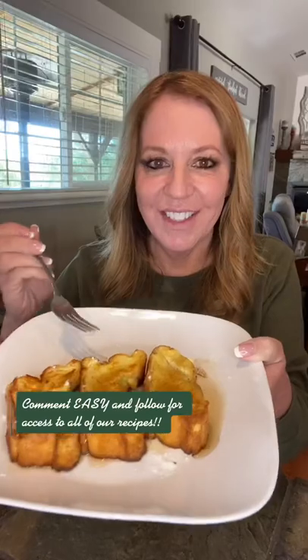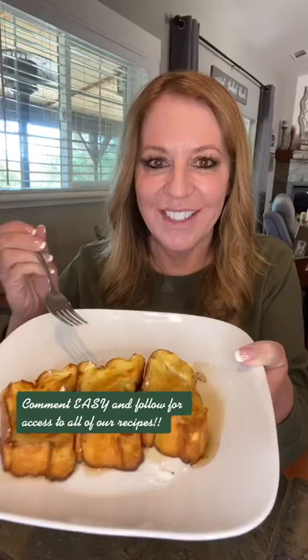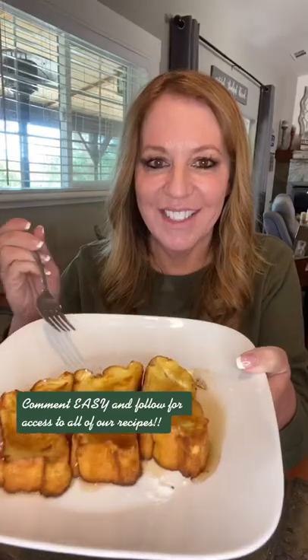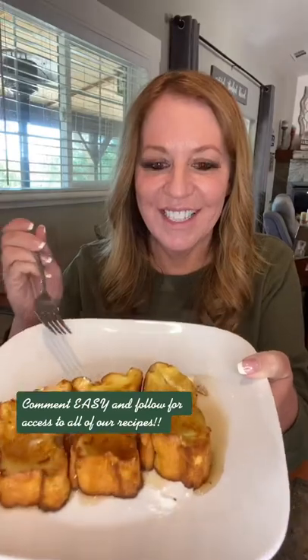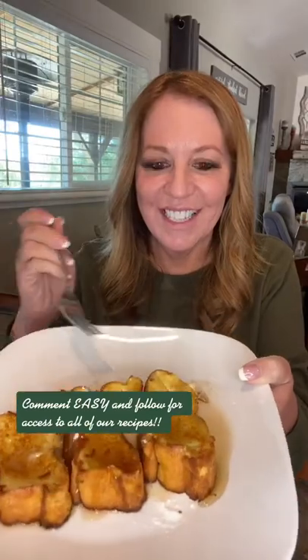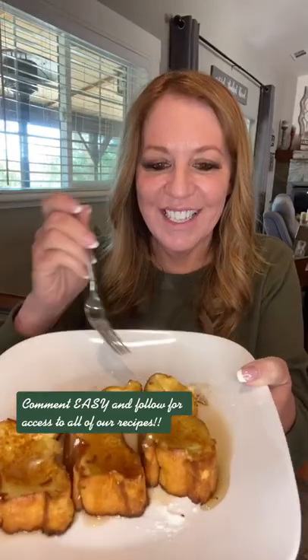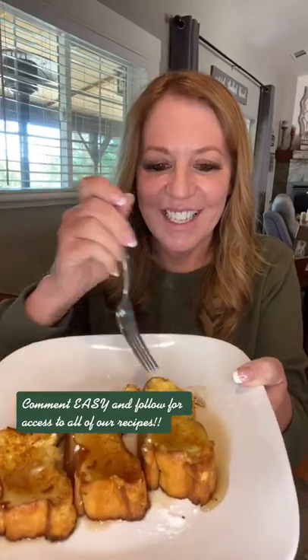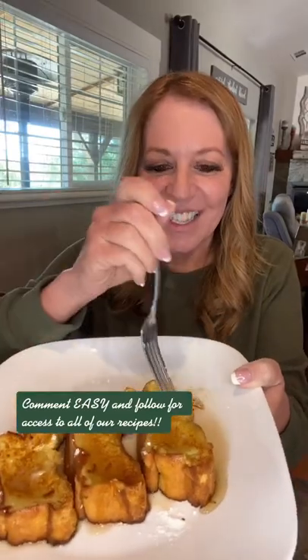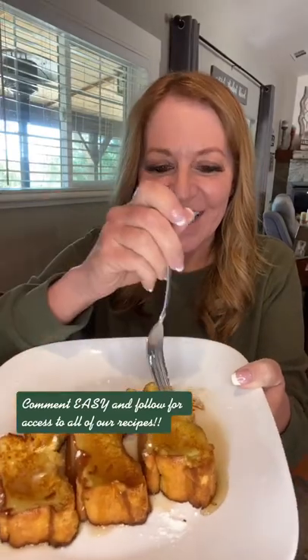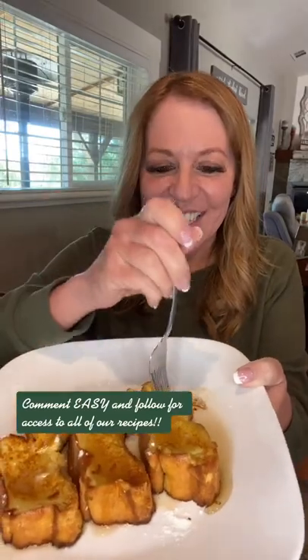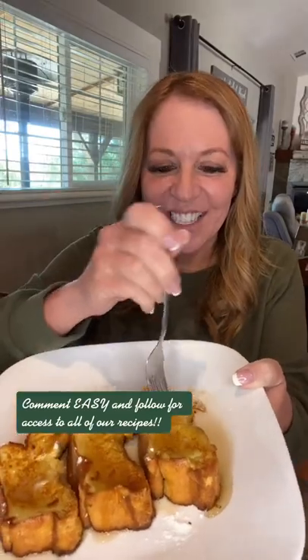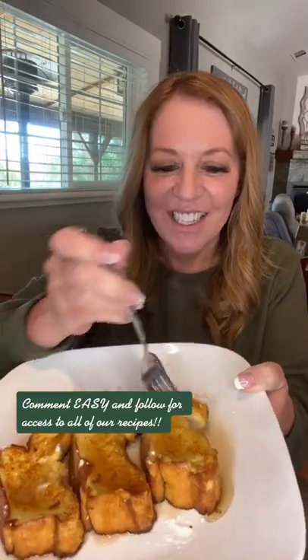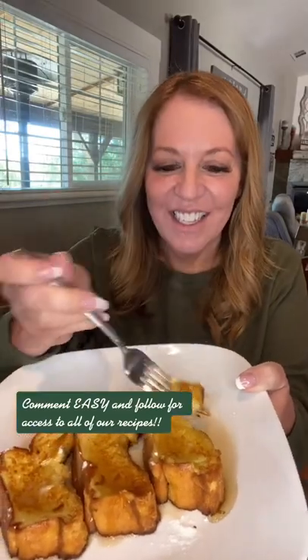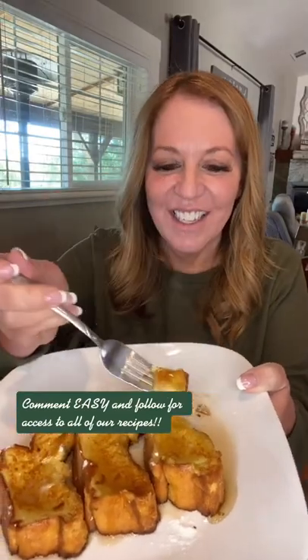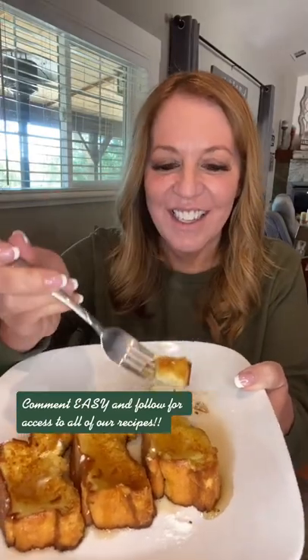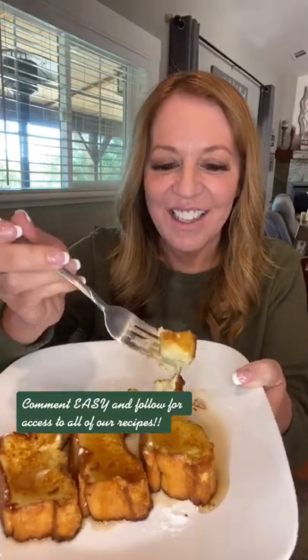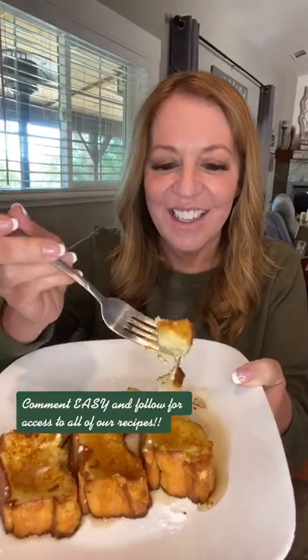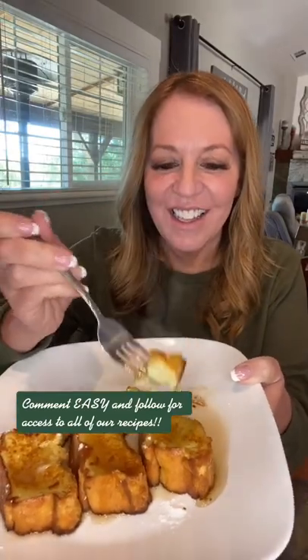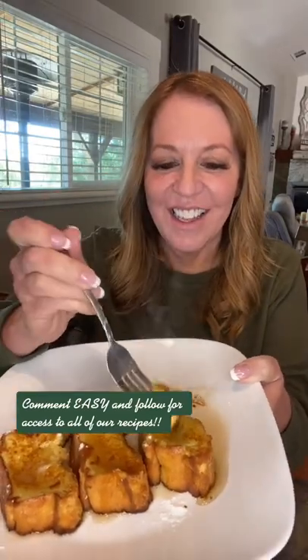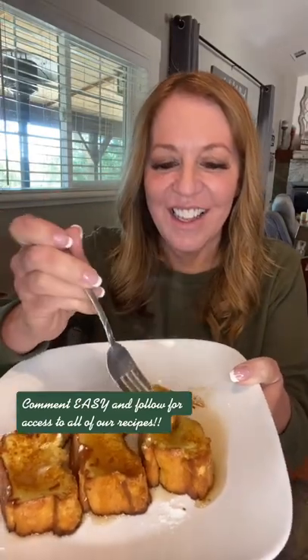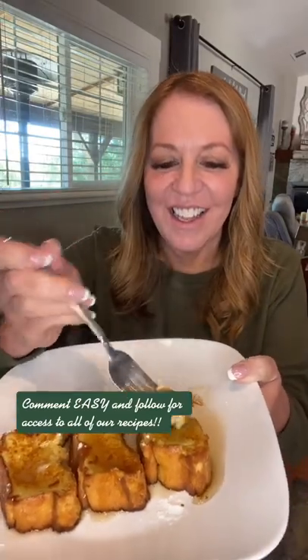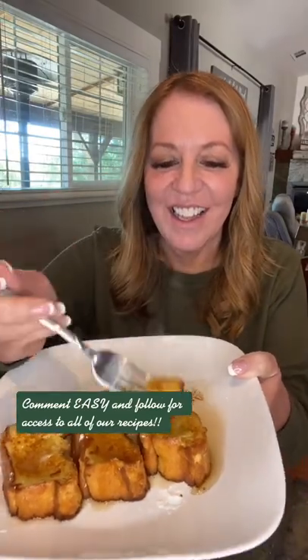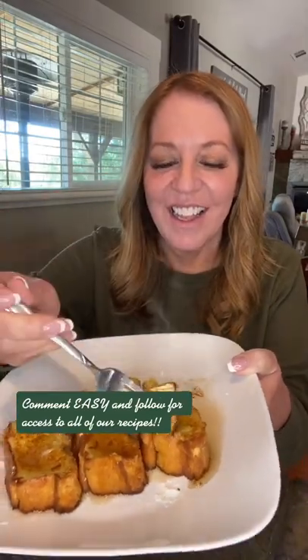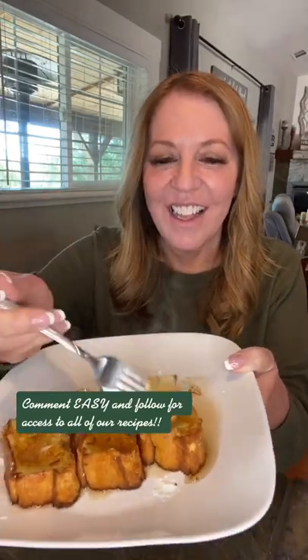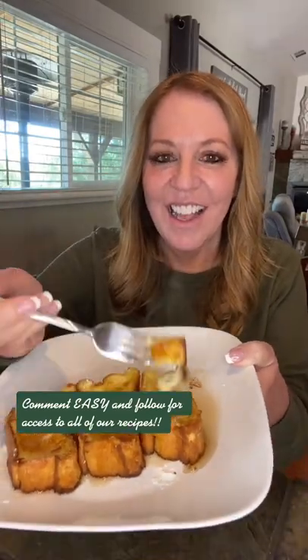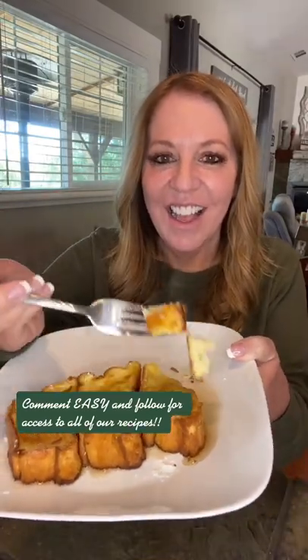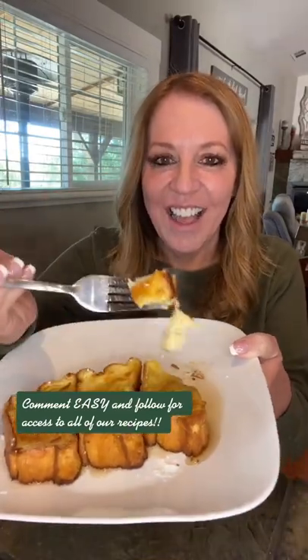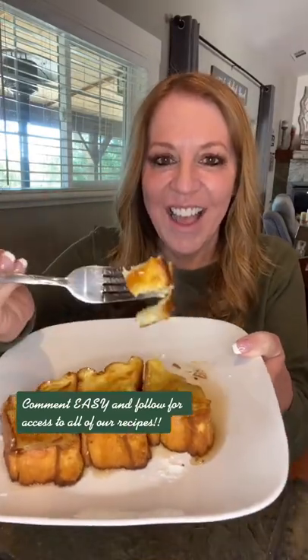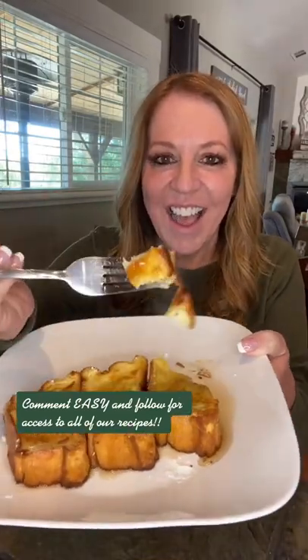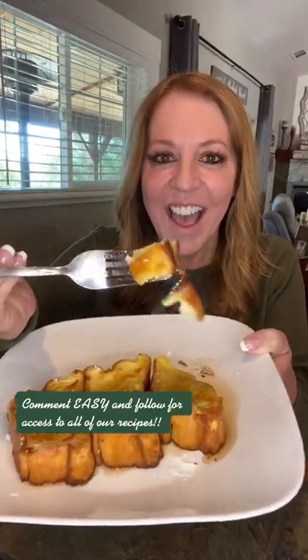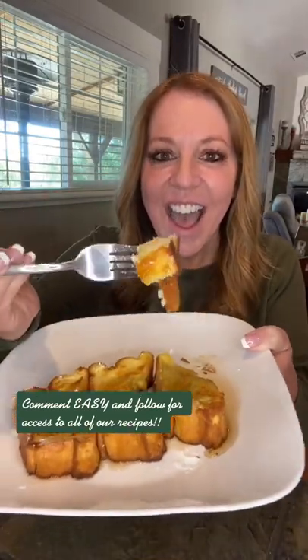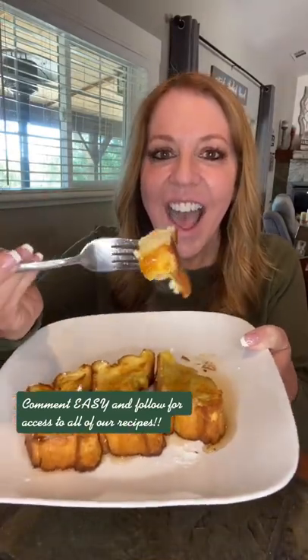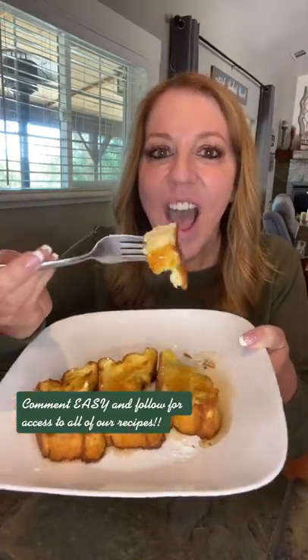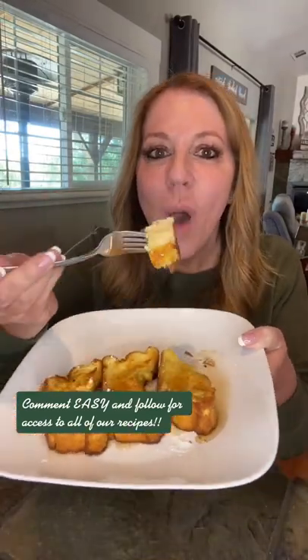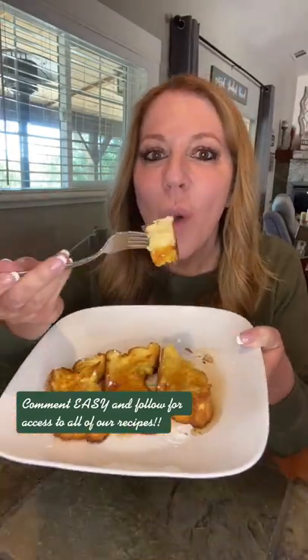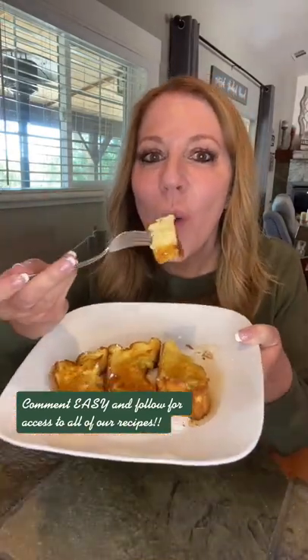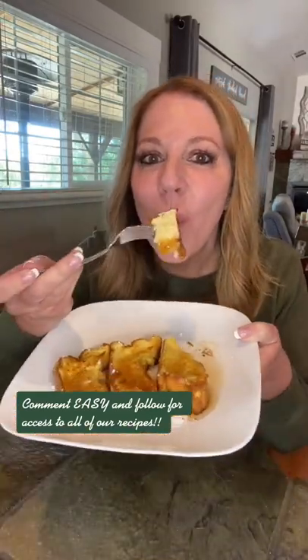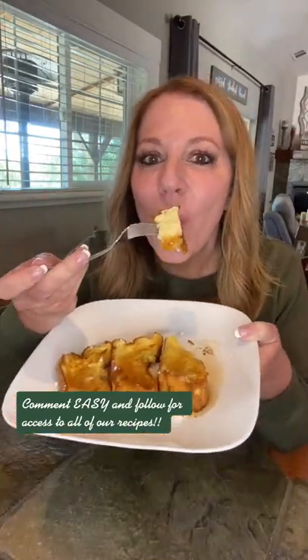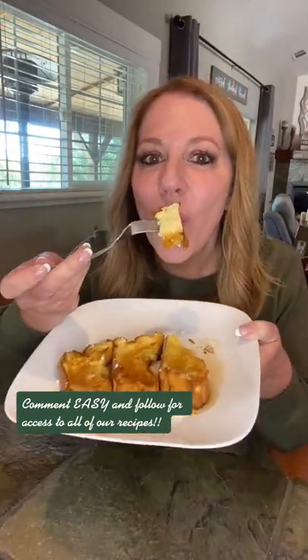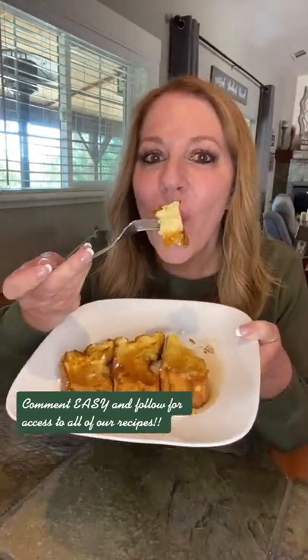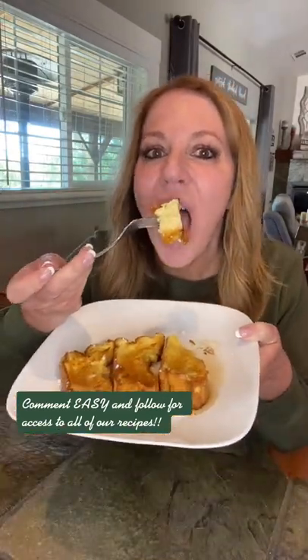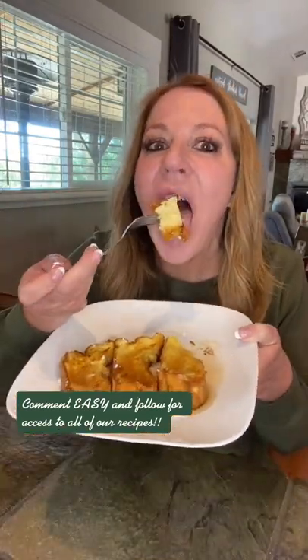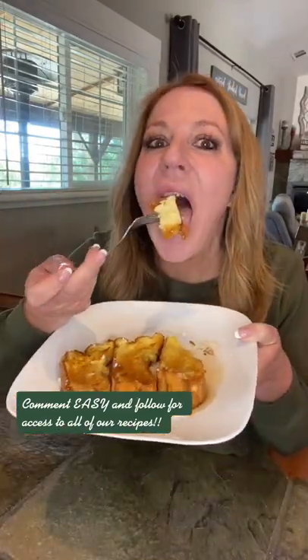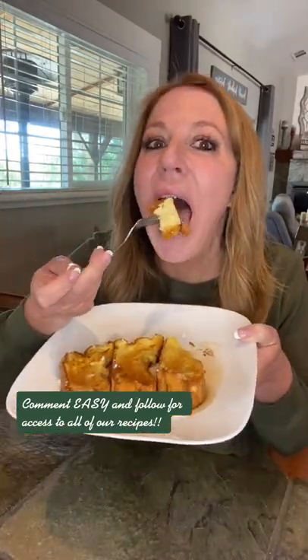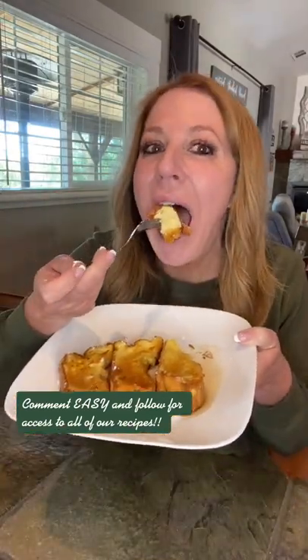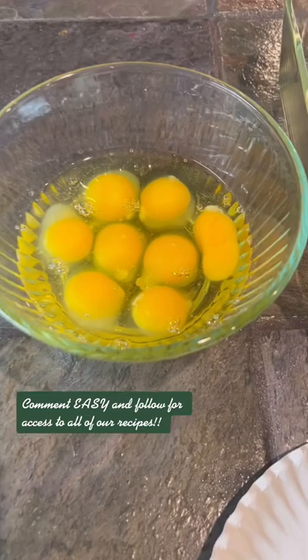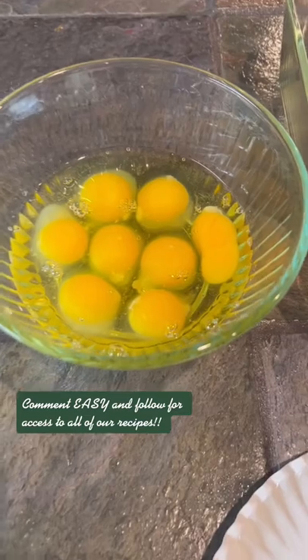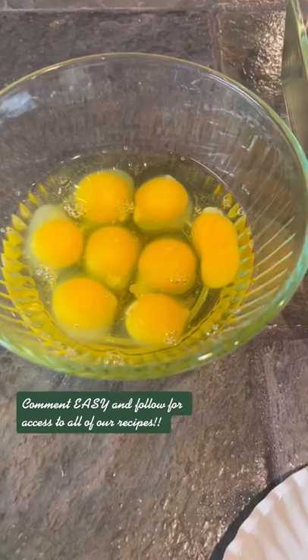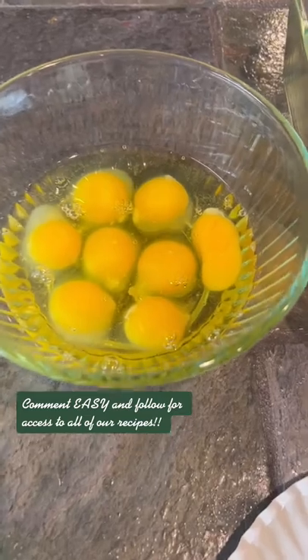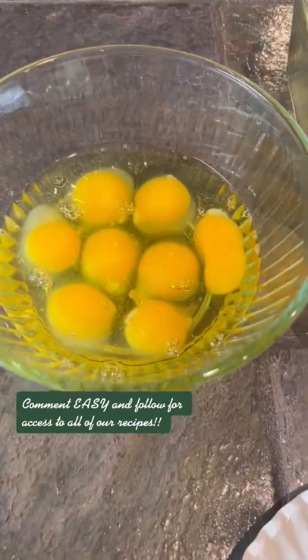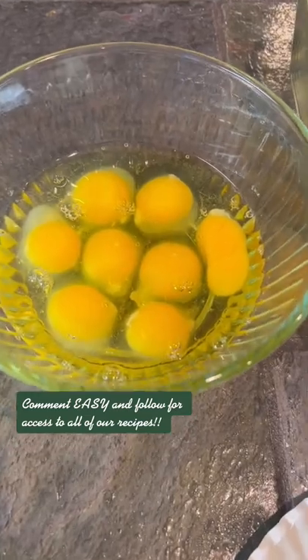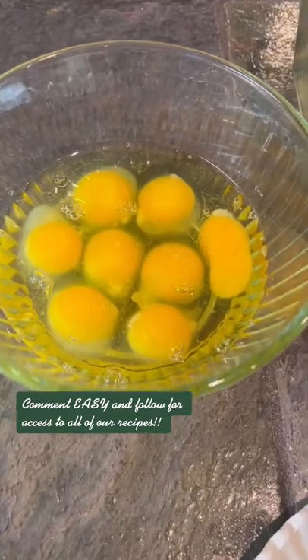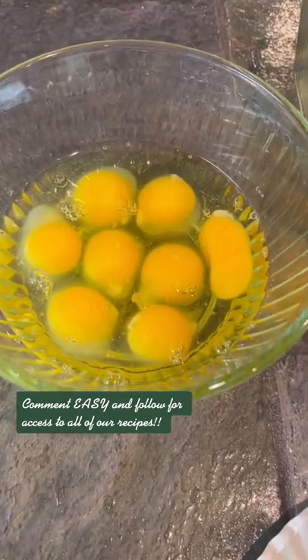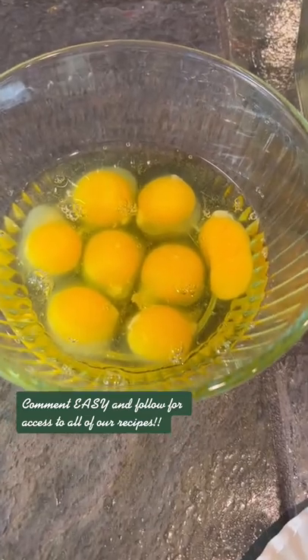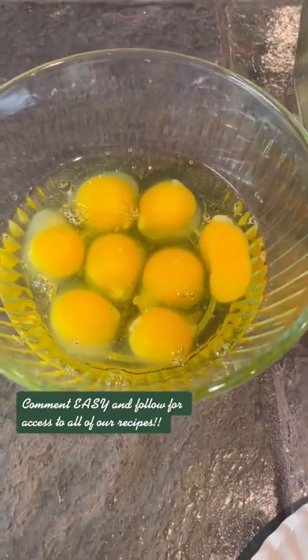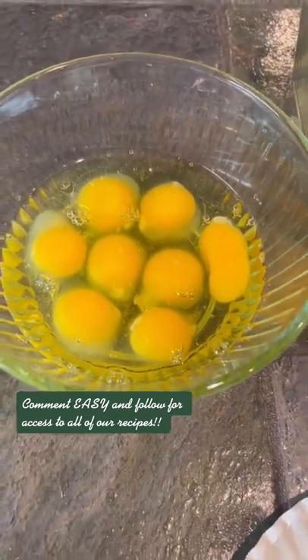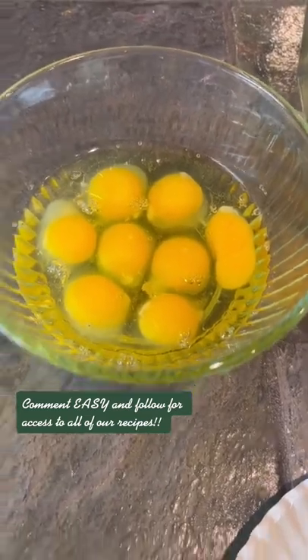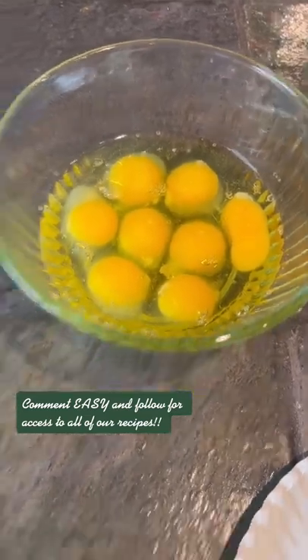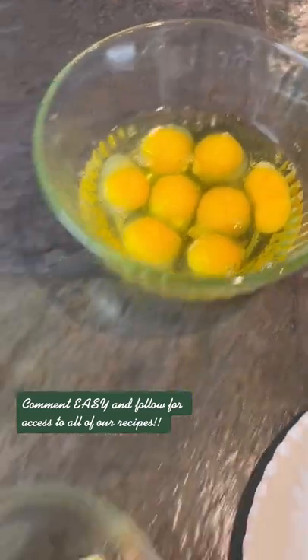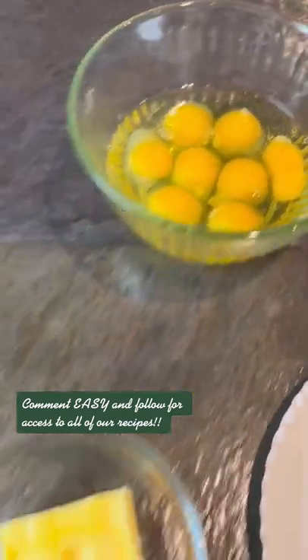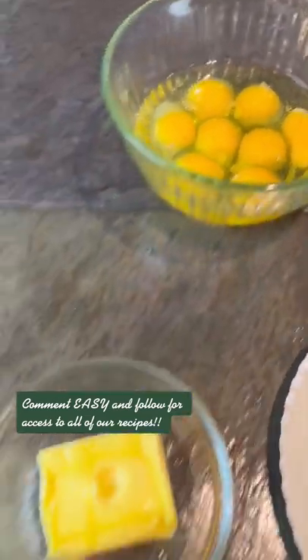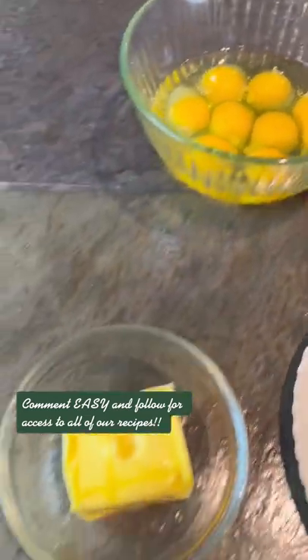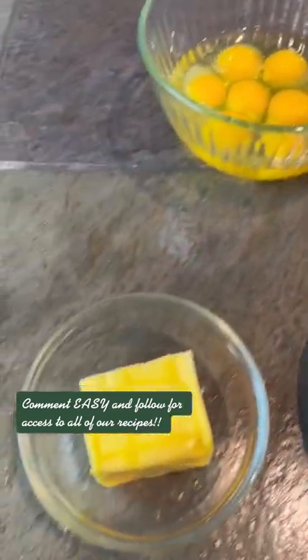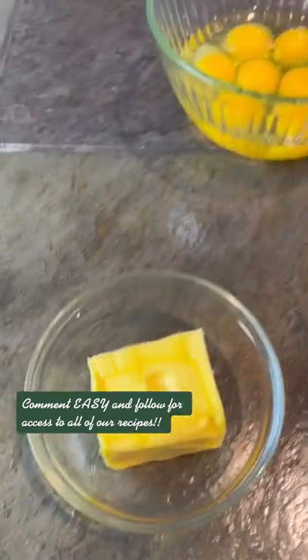Hey friends, this is my absolute favorite breakfast recipe: Keto French Toast. It's only one net carb. It tastes amazing.